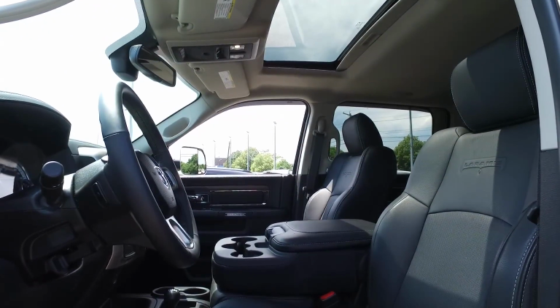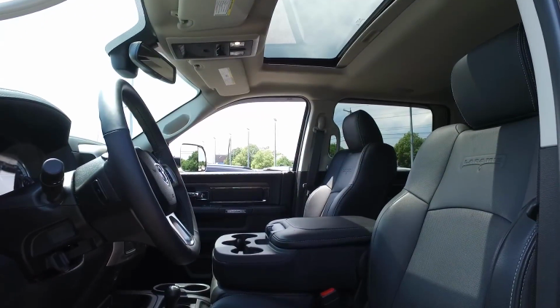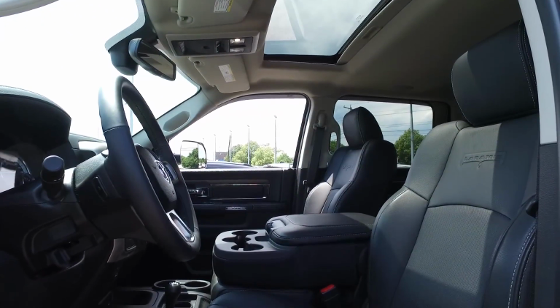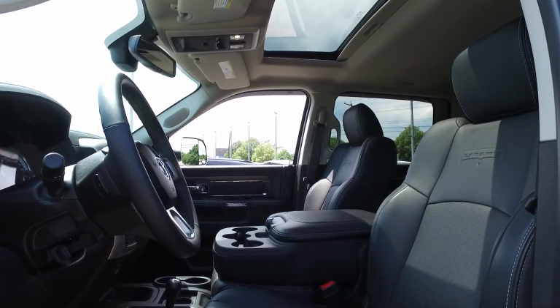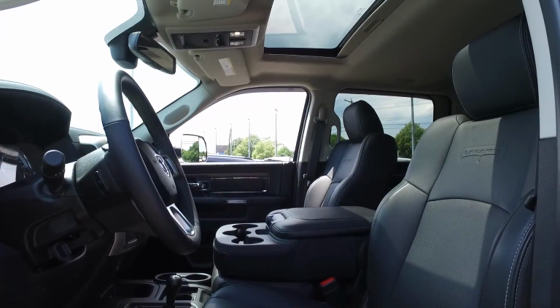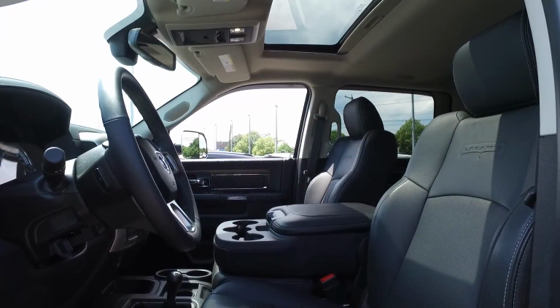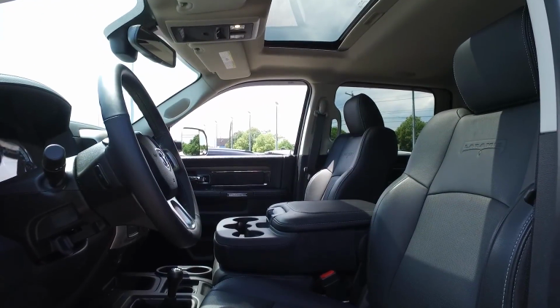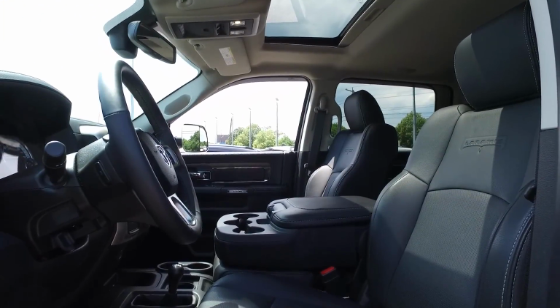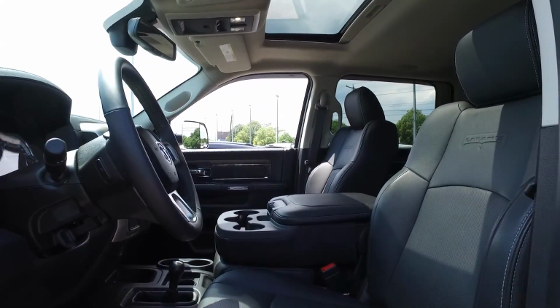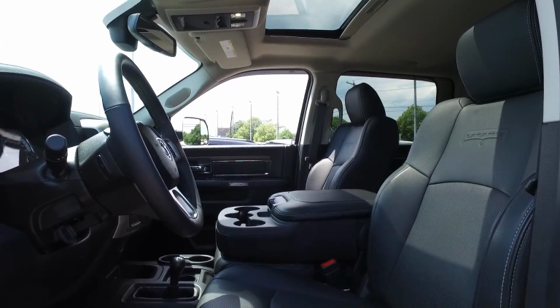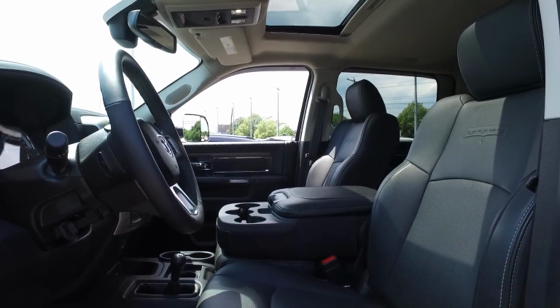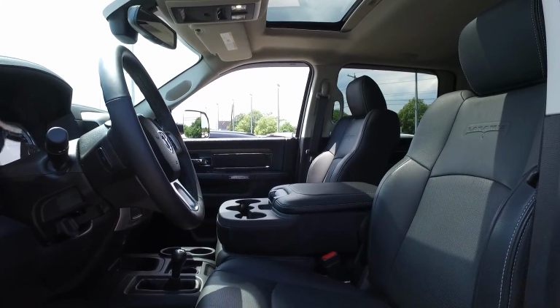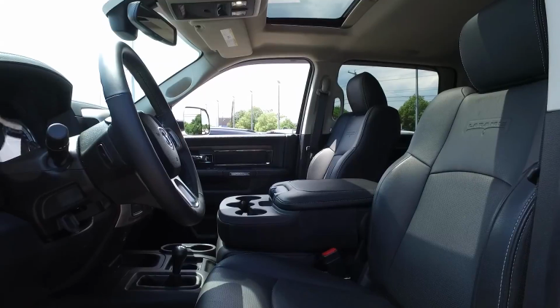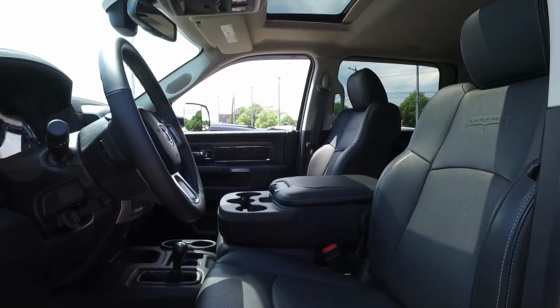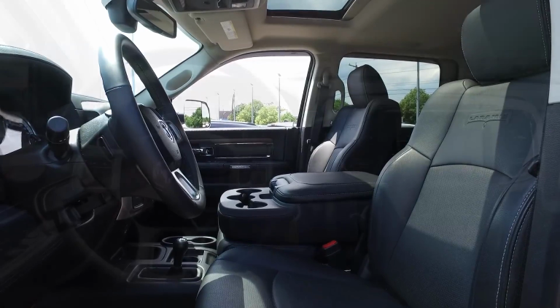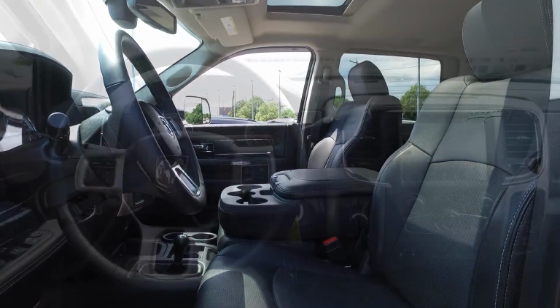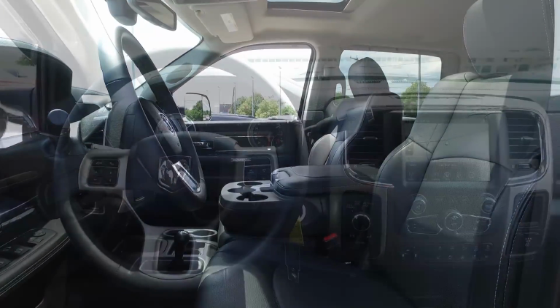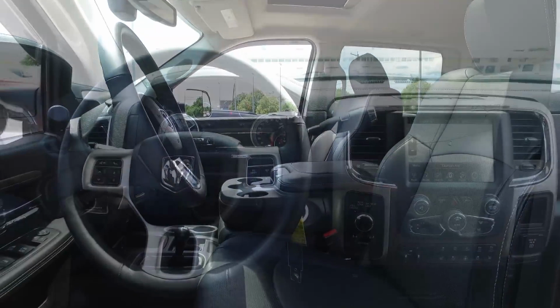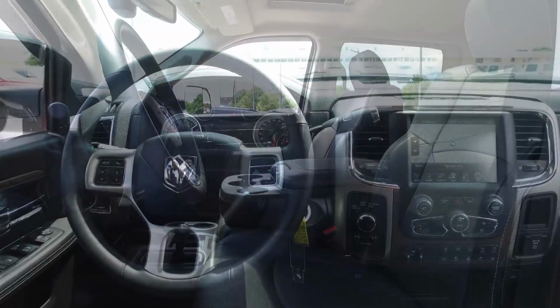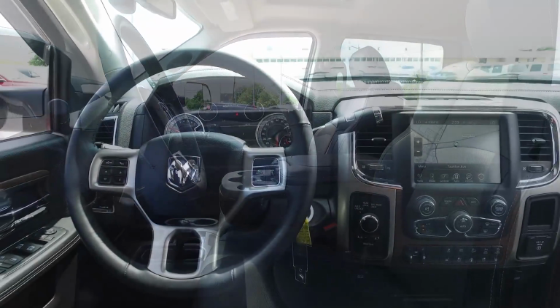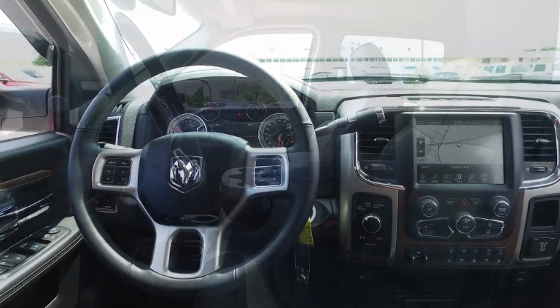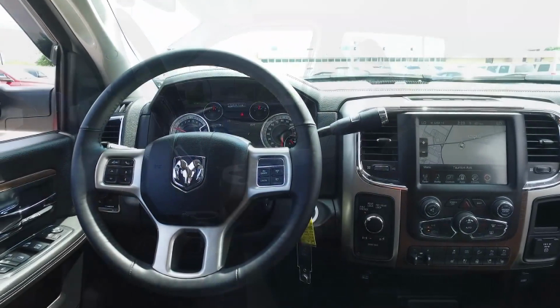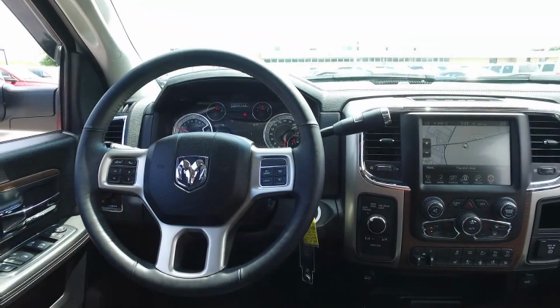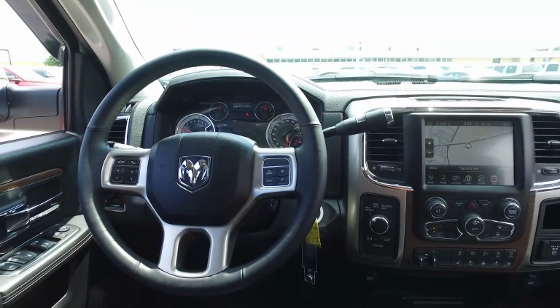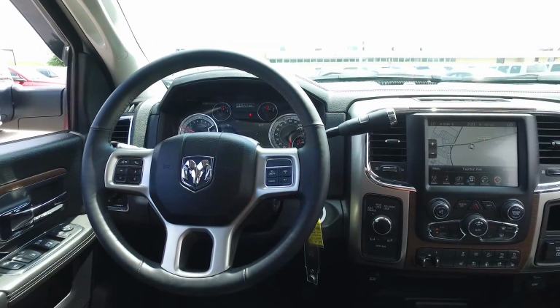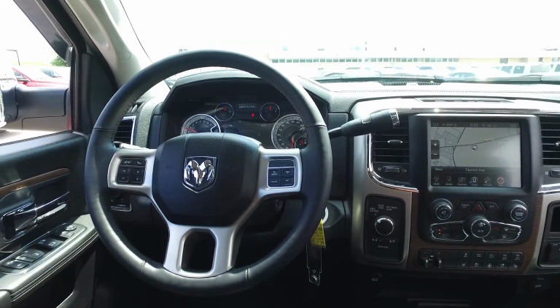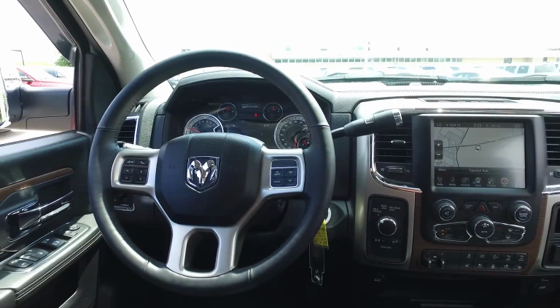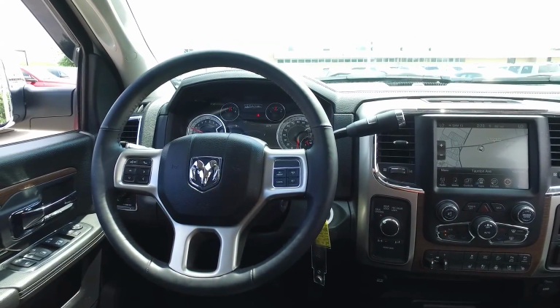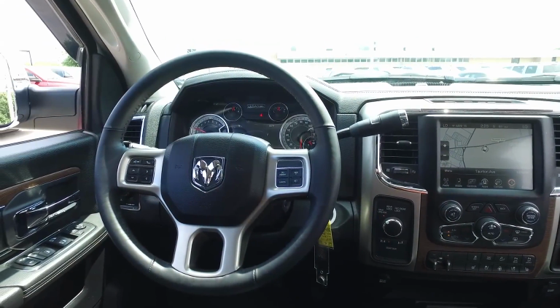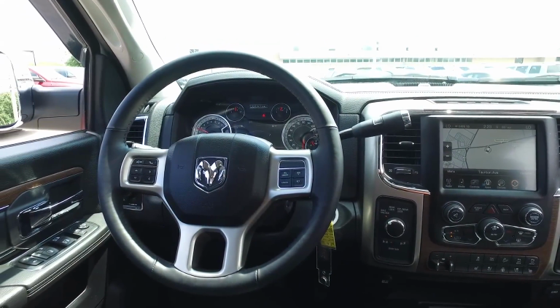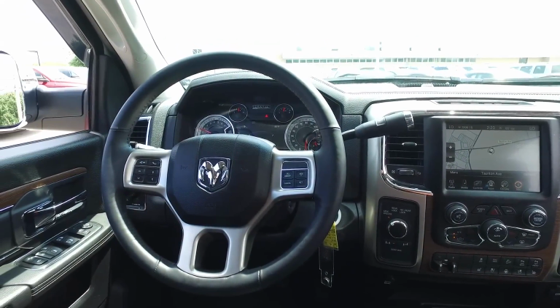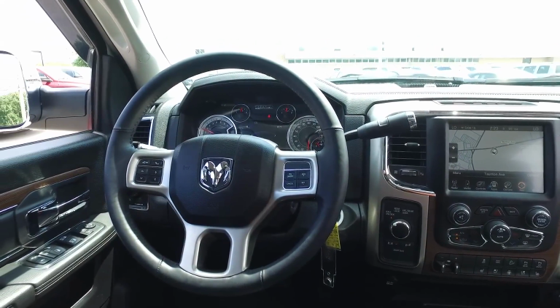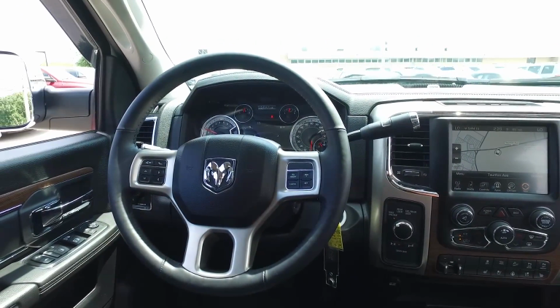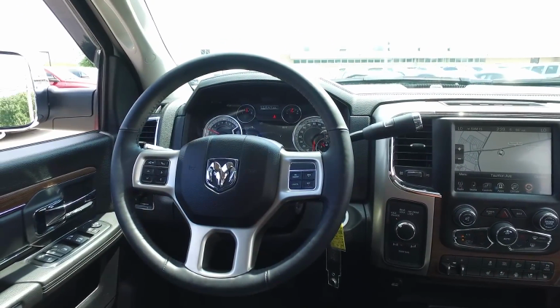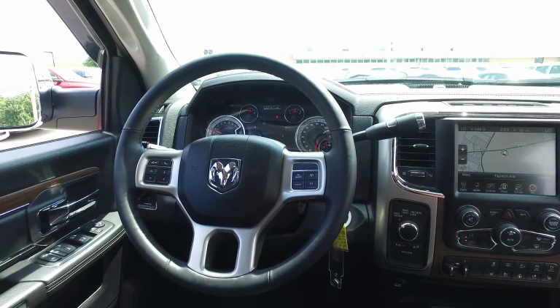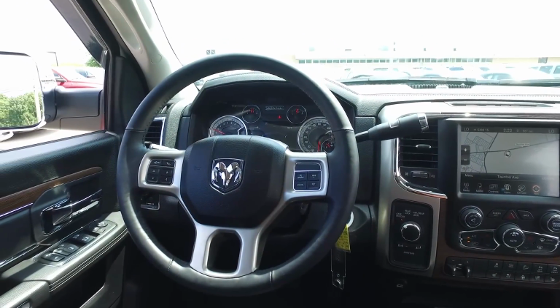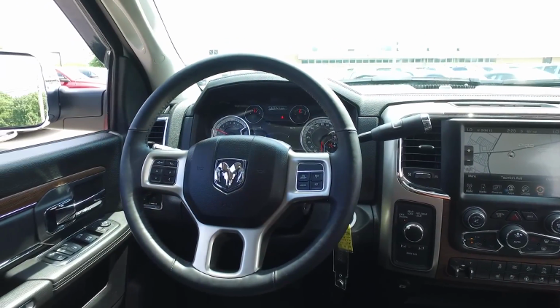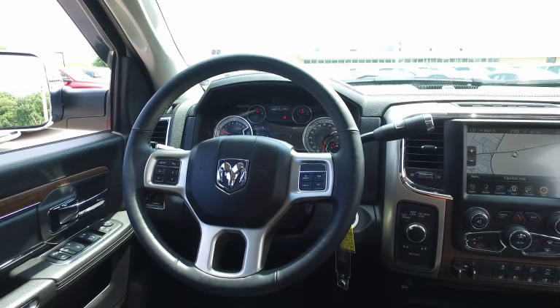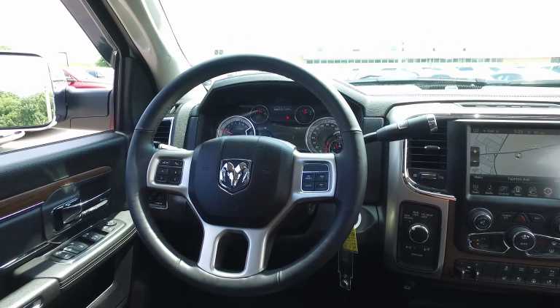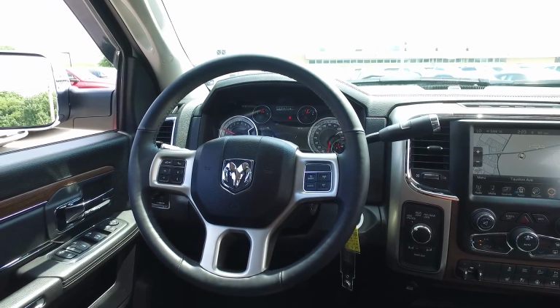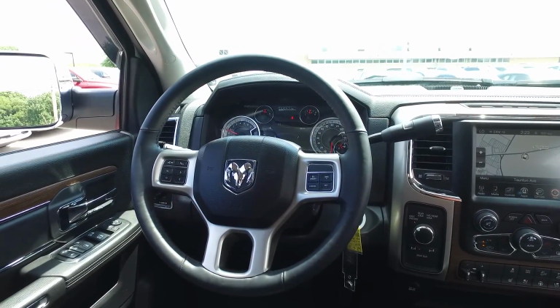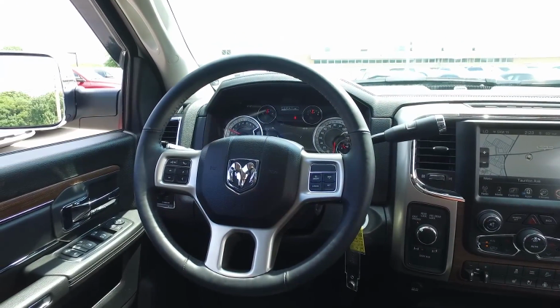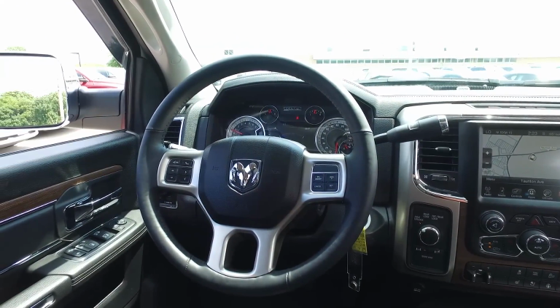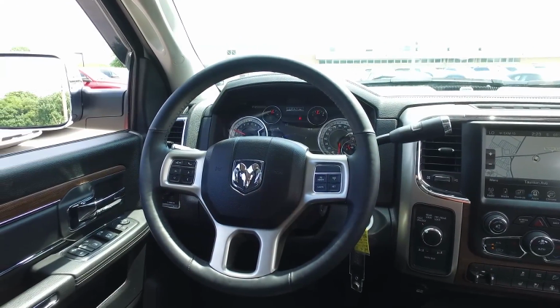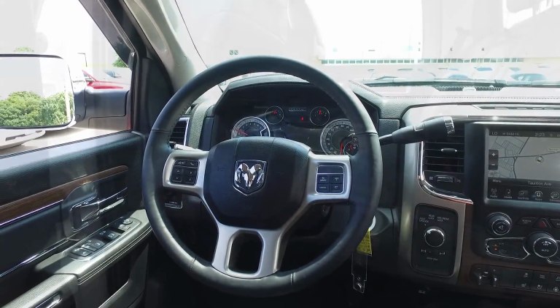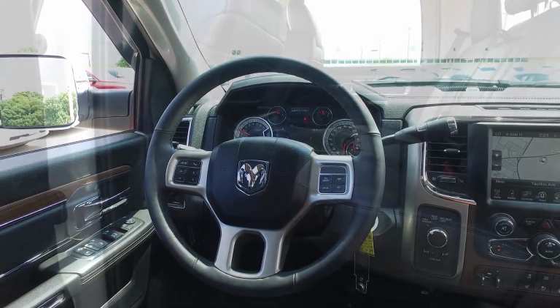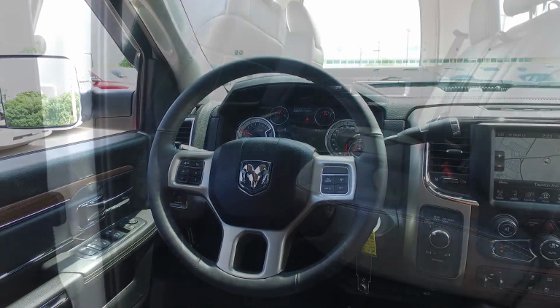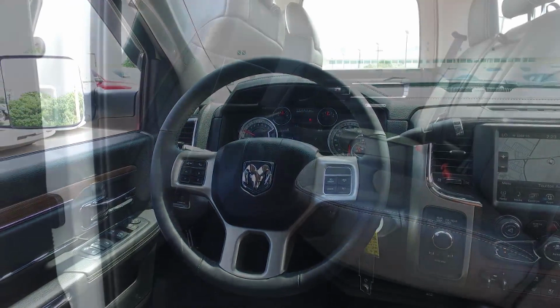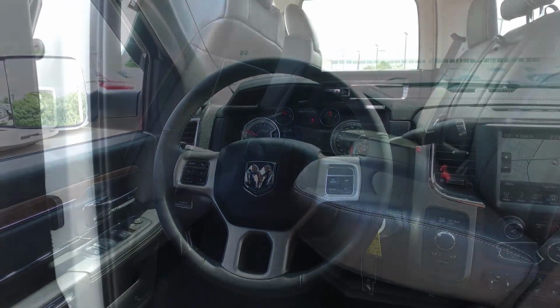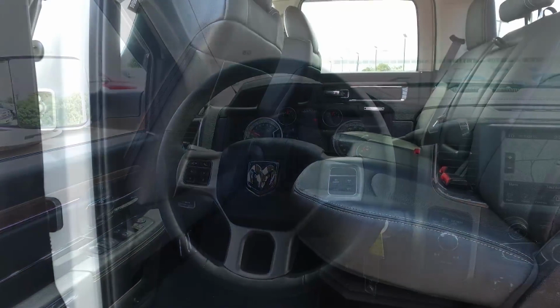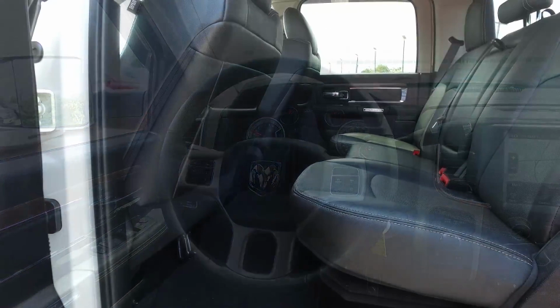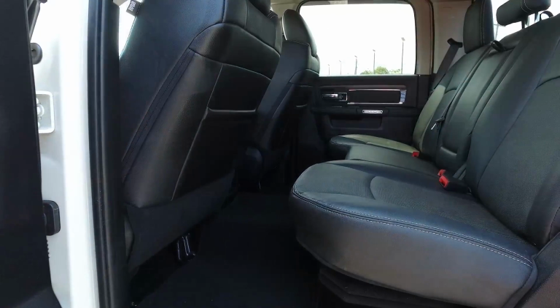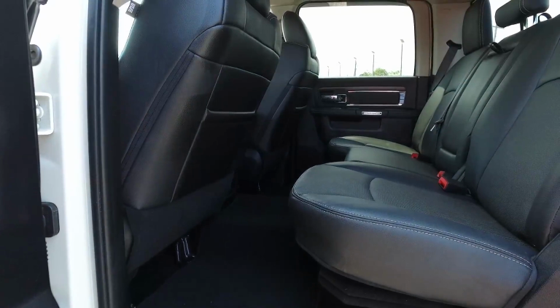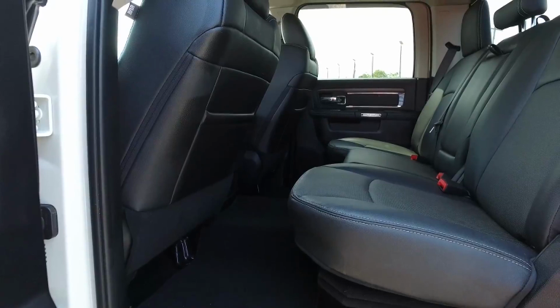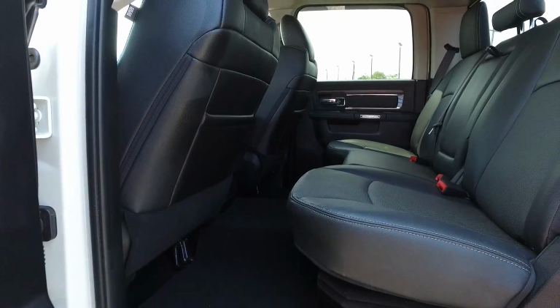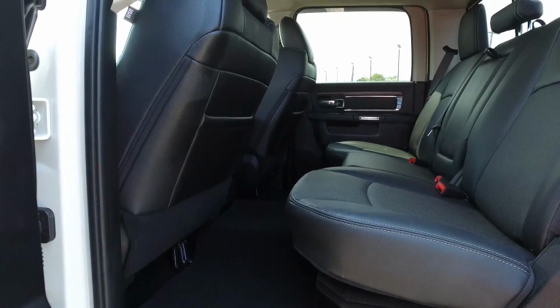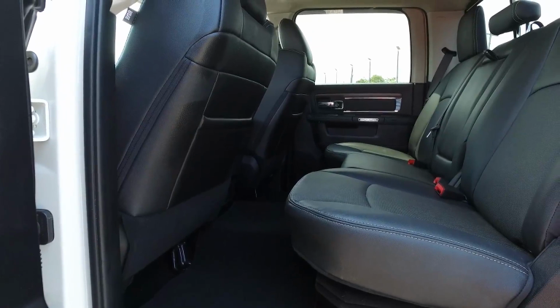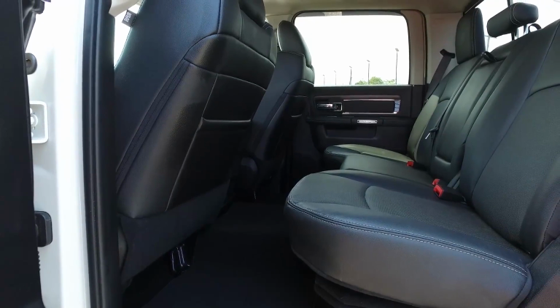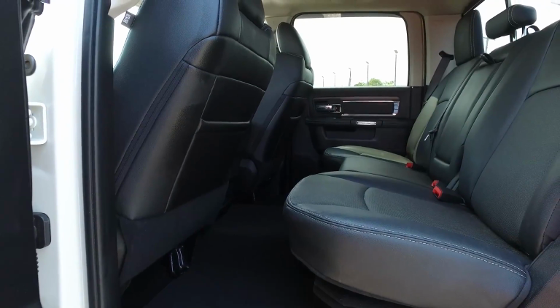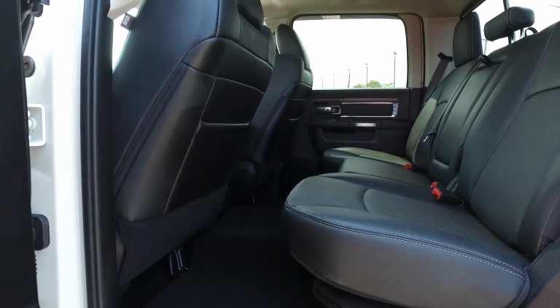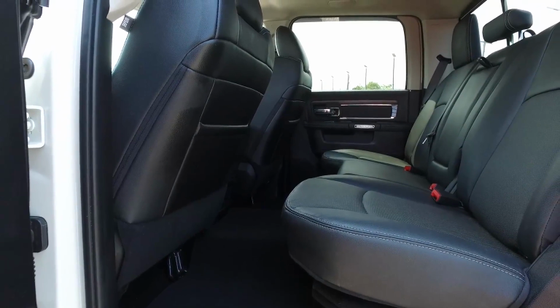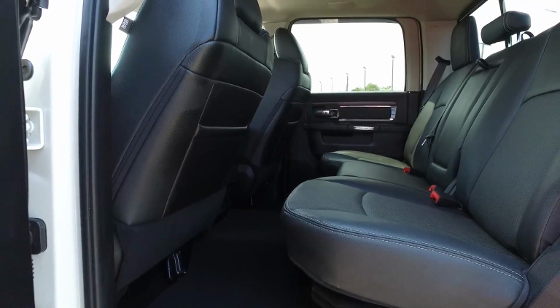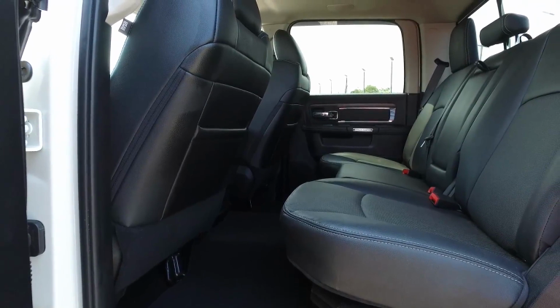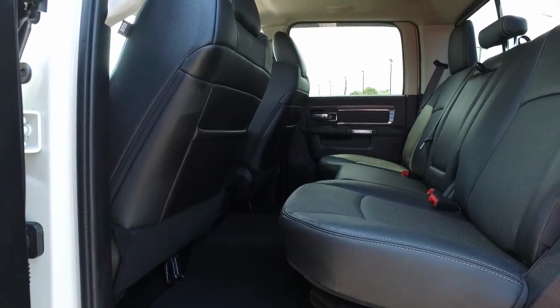Also heated front seats, heated steering wheel, dual zone AC, memory seat positions — although who else would you let drive it, right?